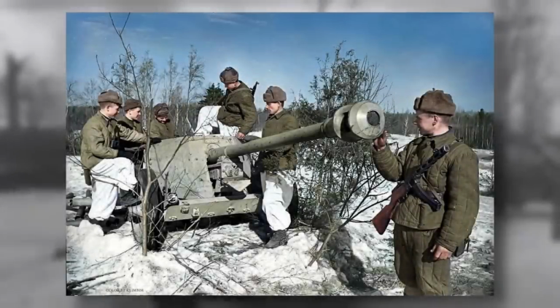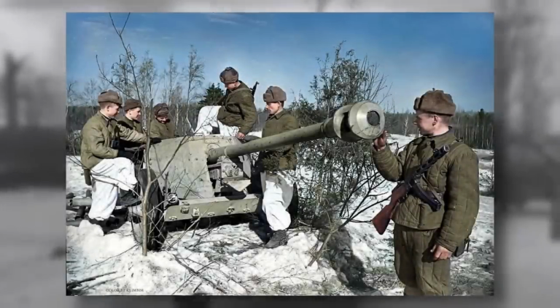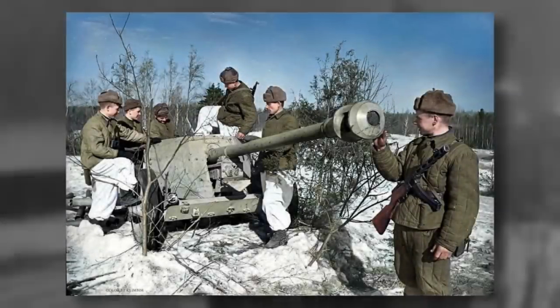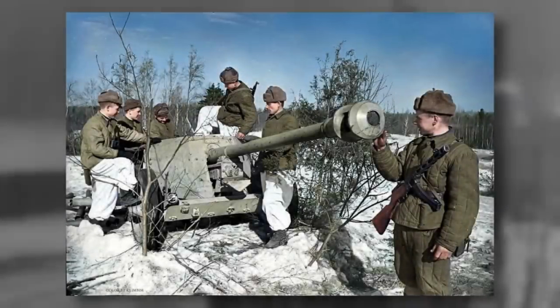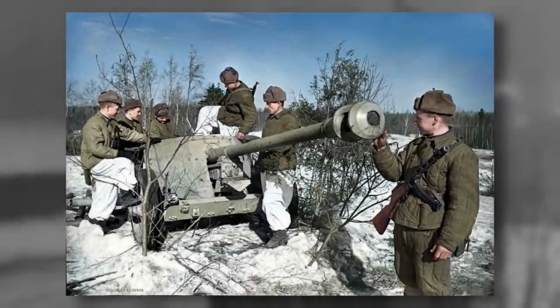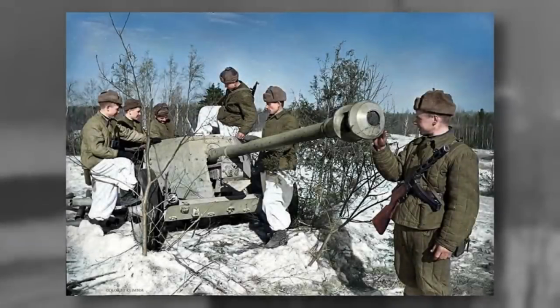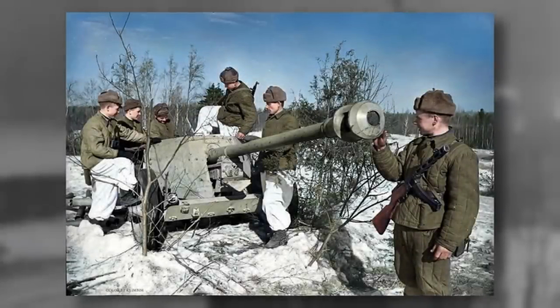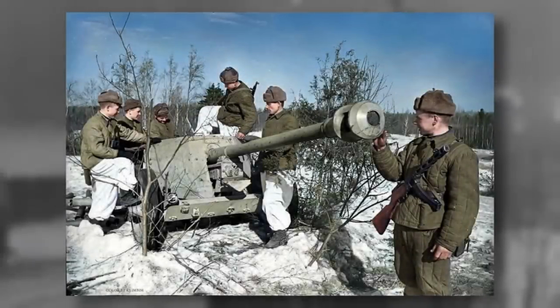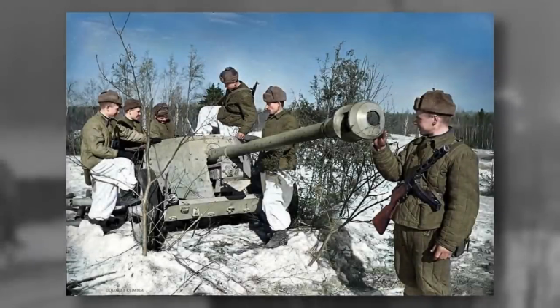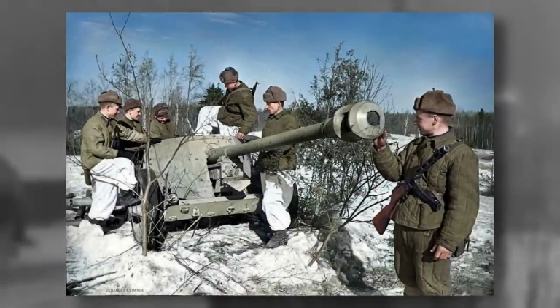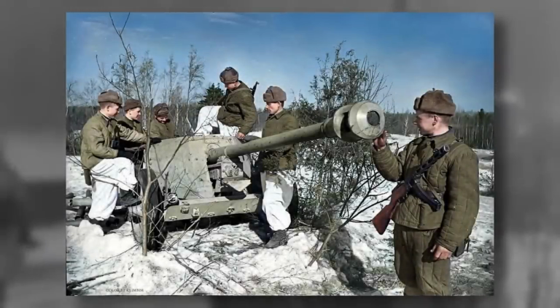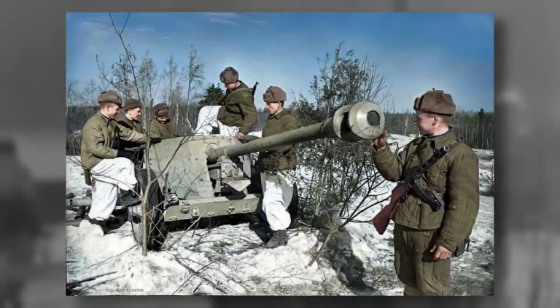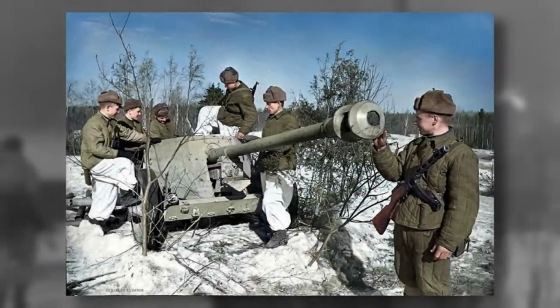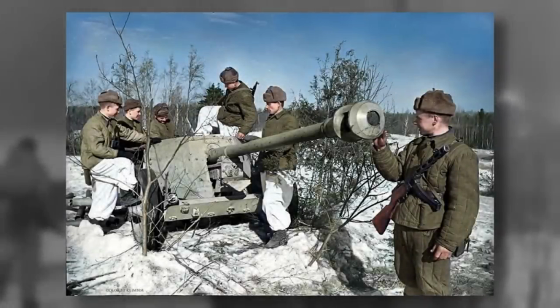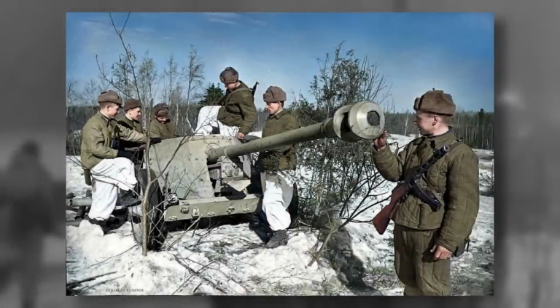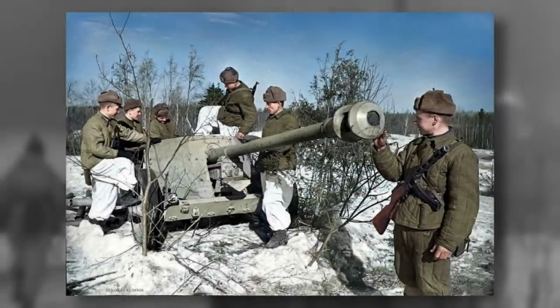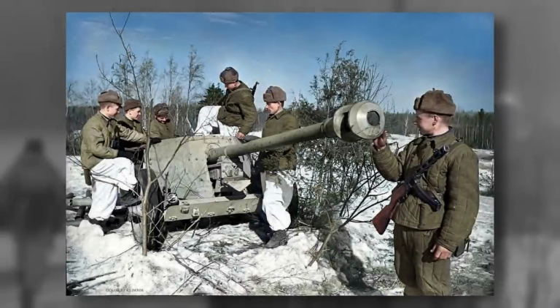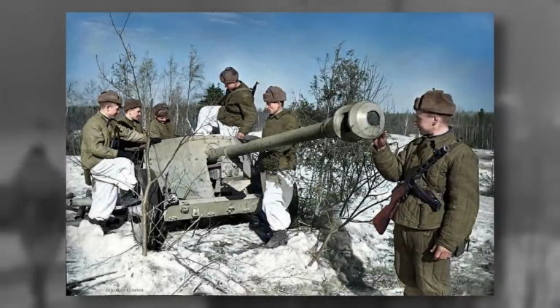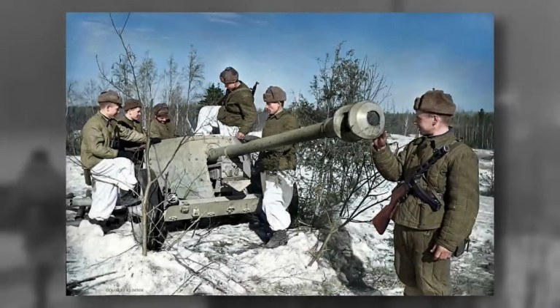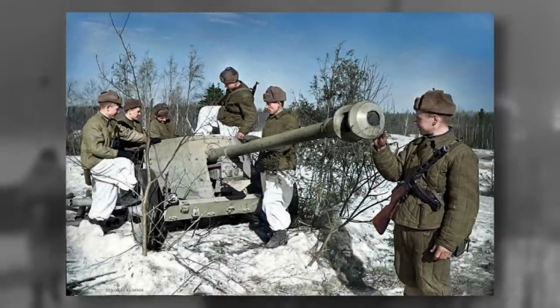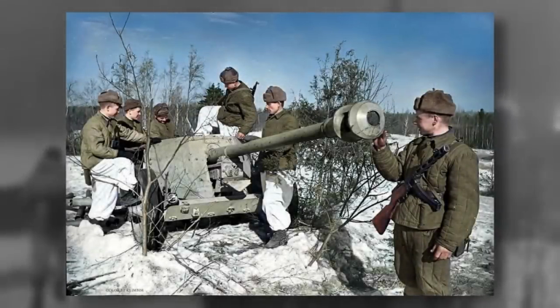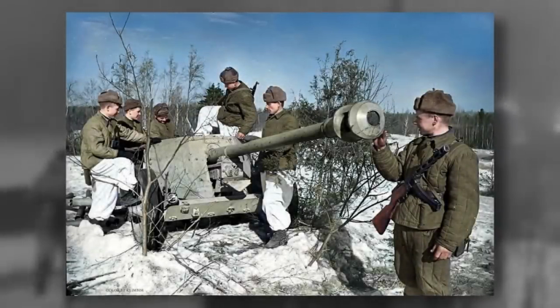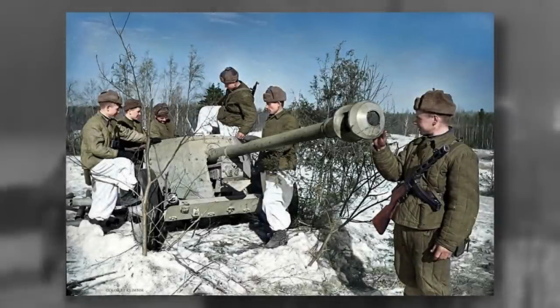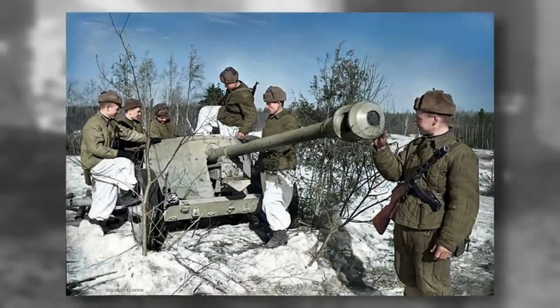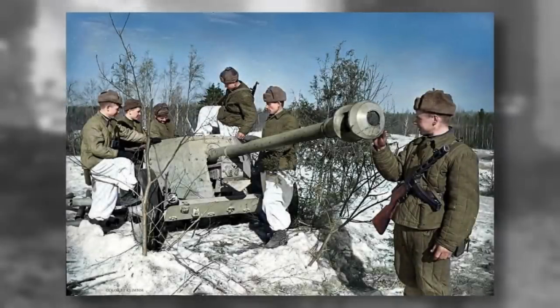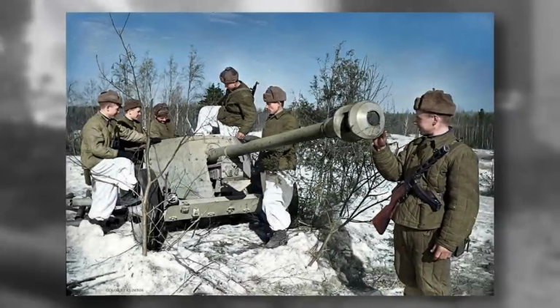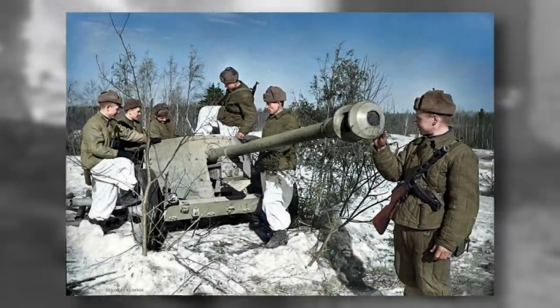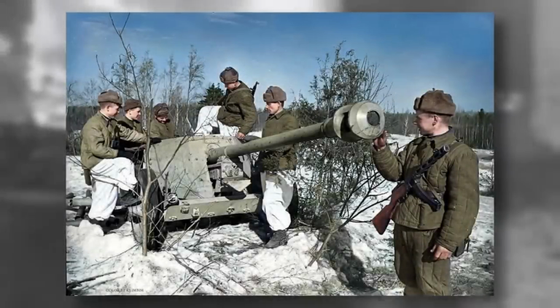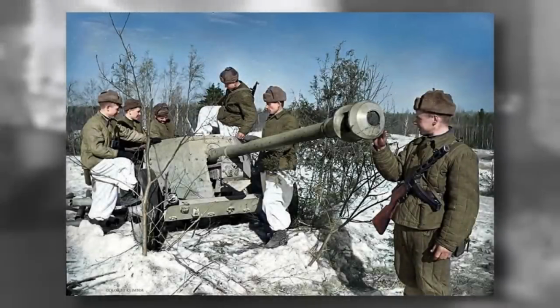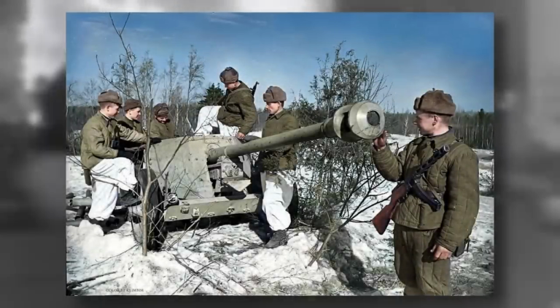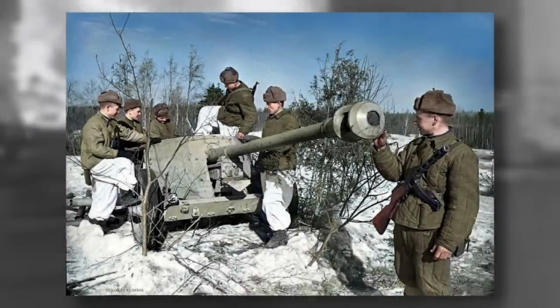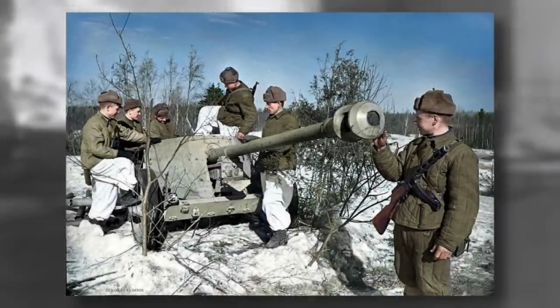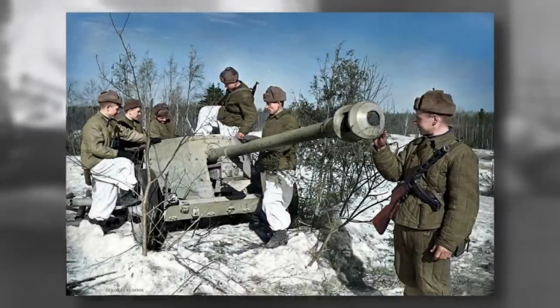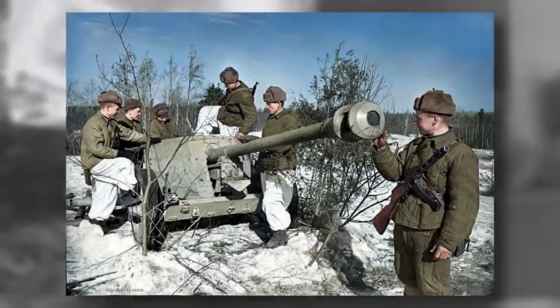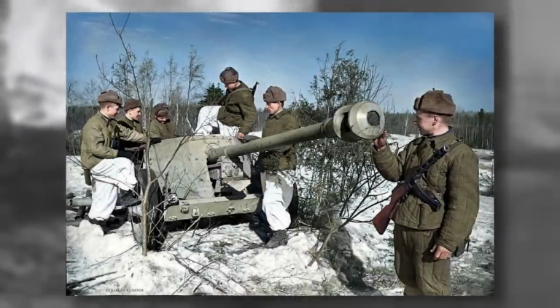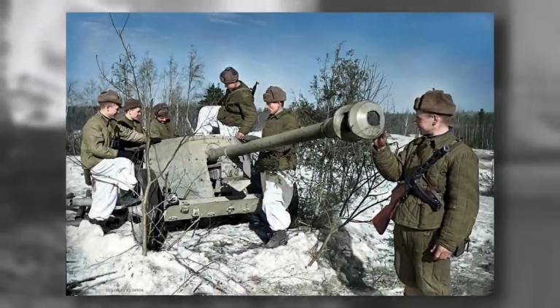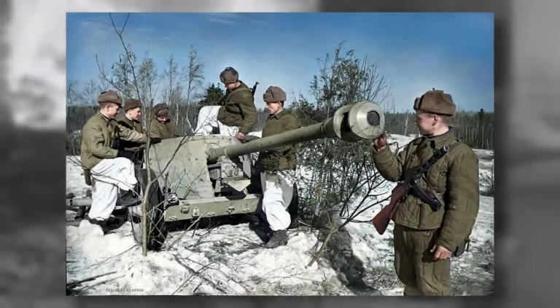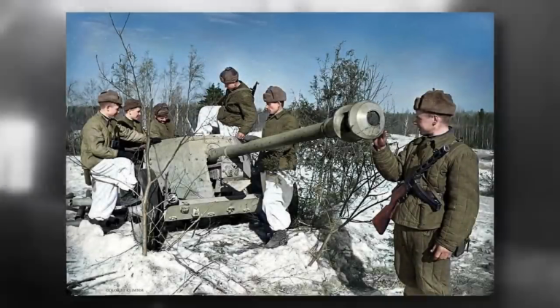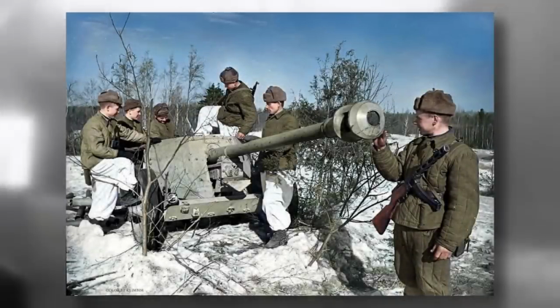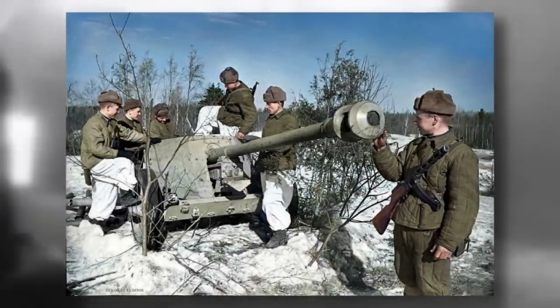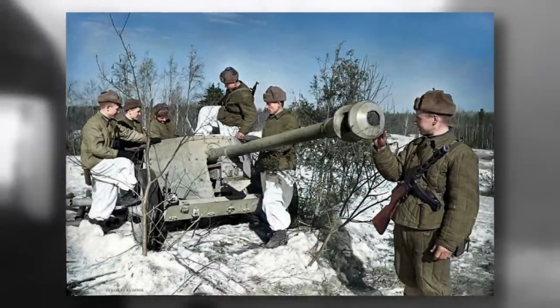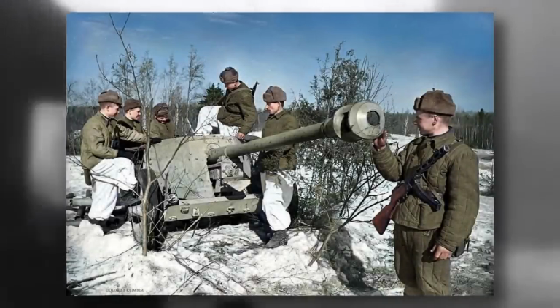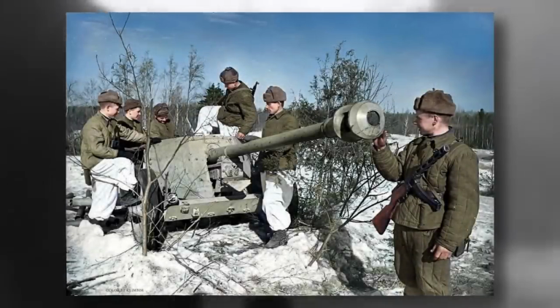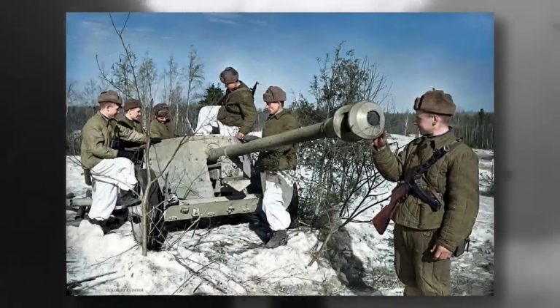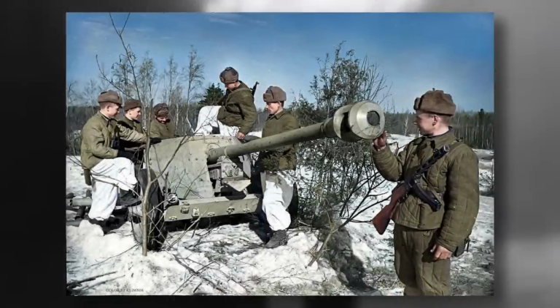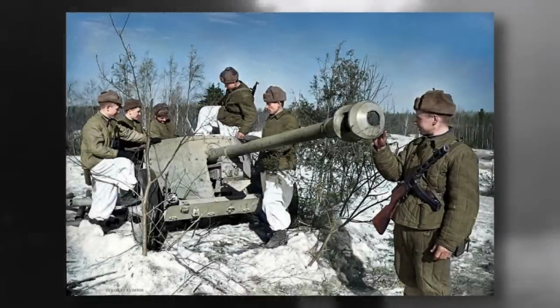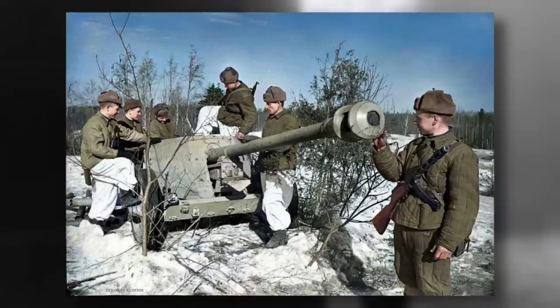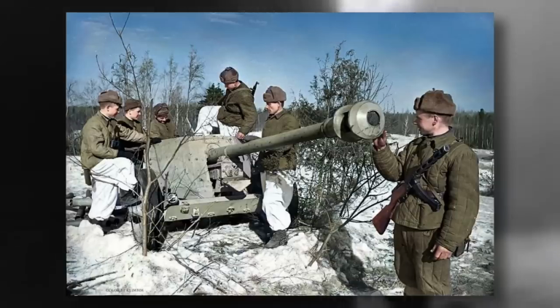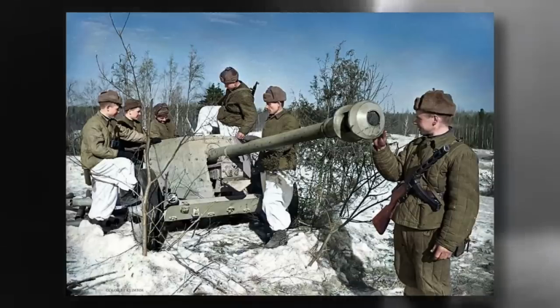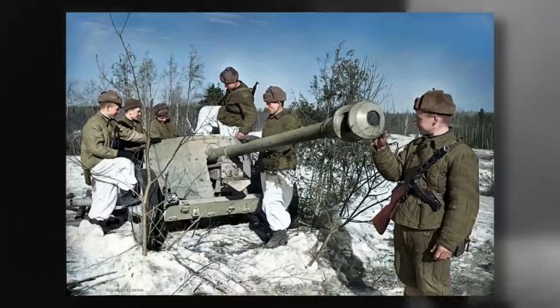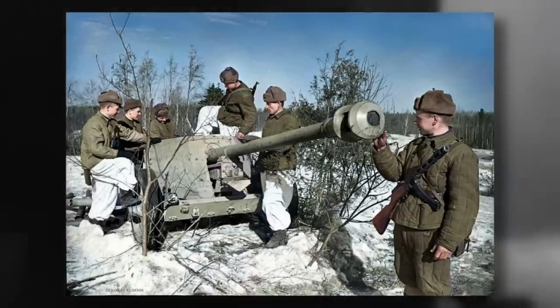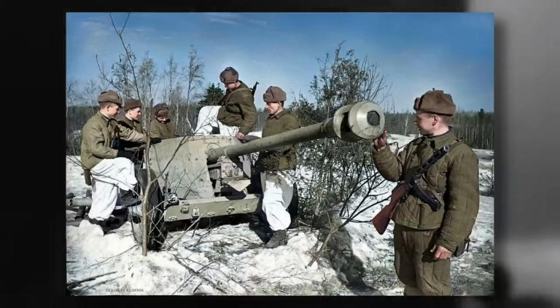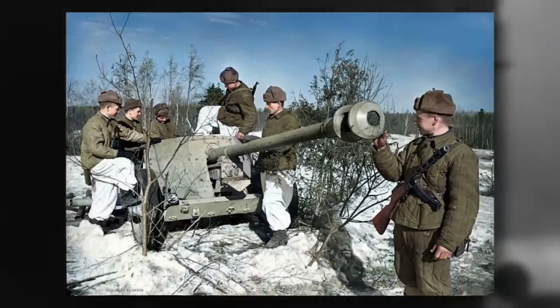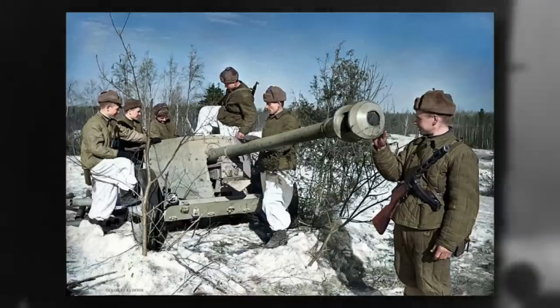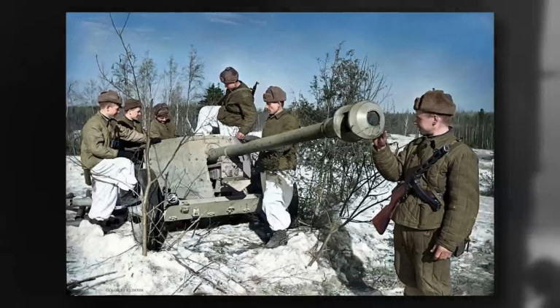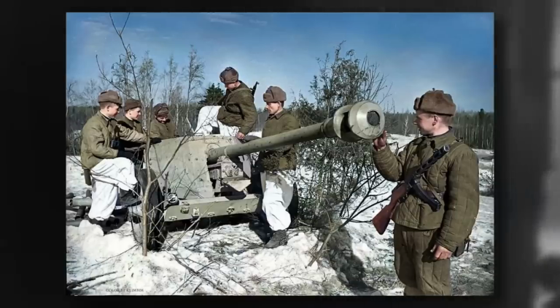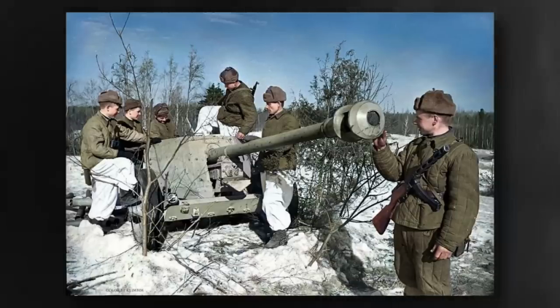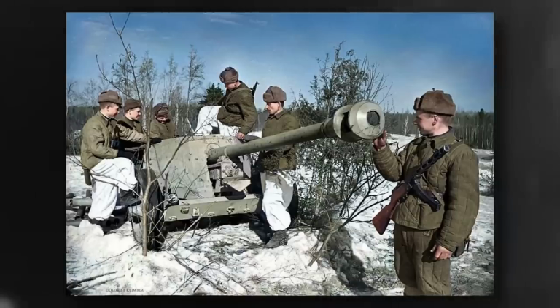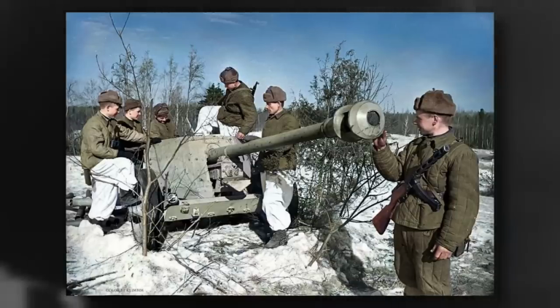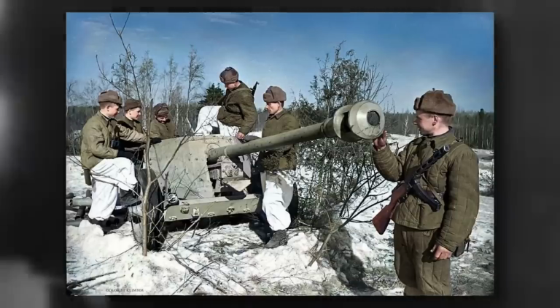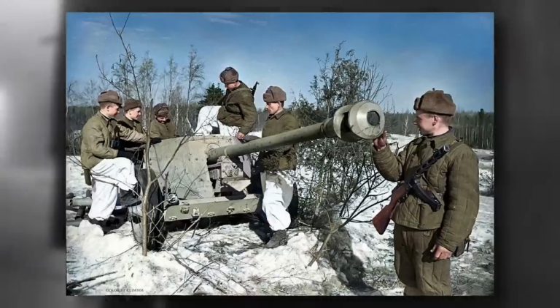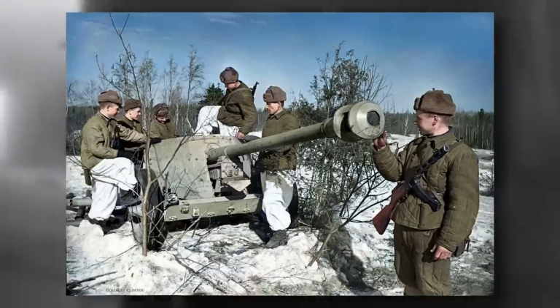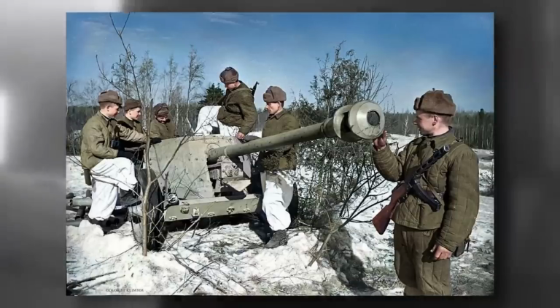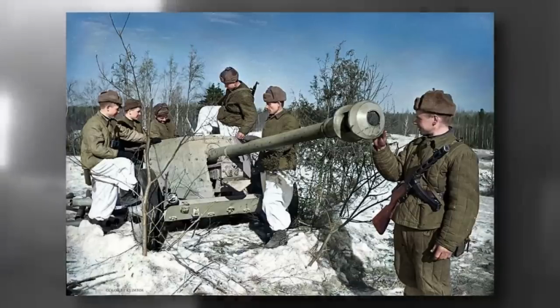What do you think about the German Pak 40 of World War II? Let us know your thoughts in the comments section below.